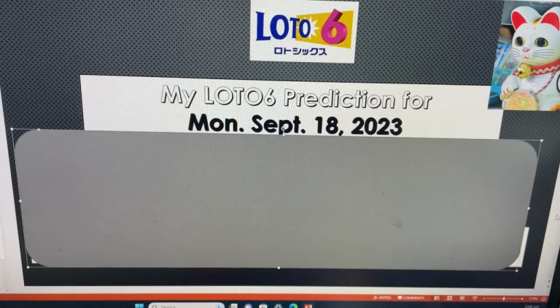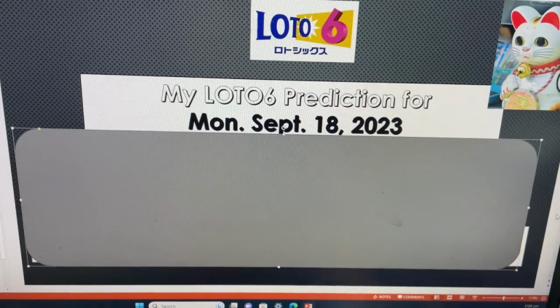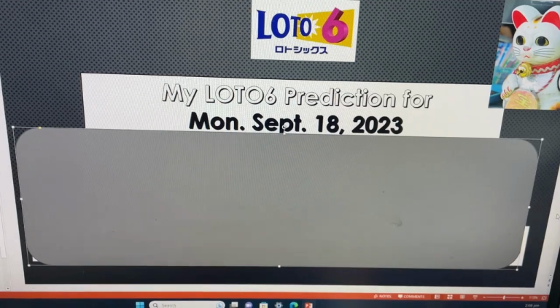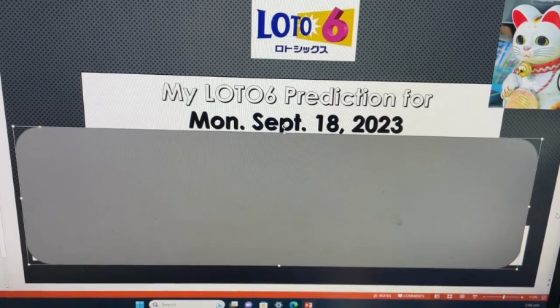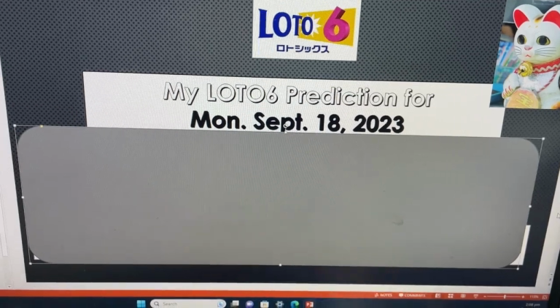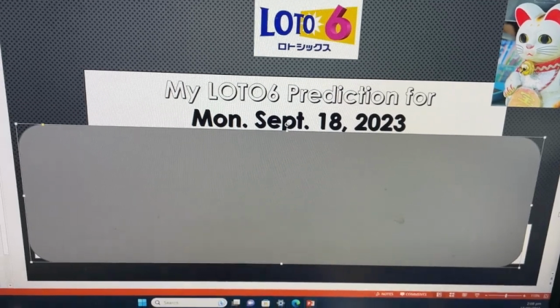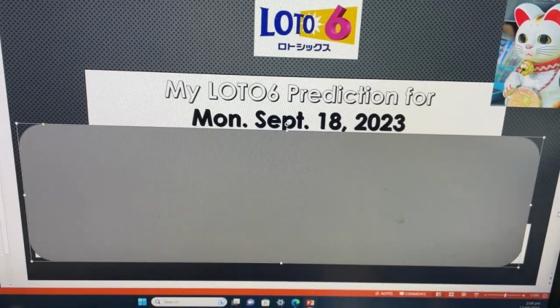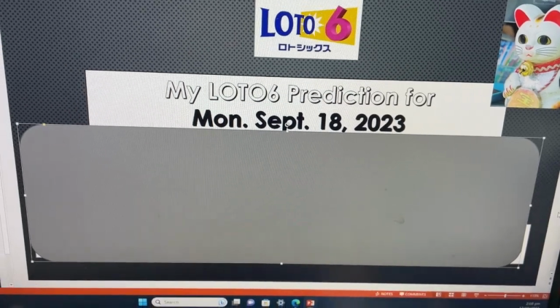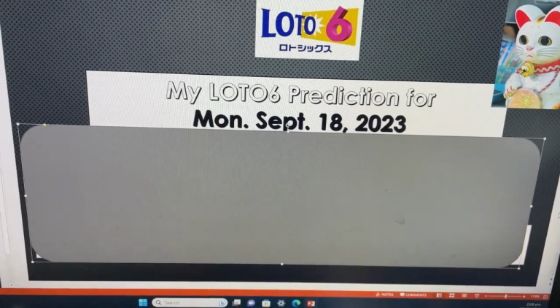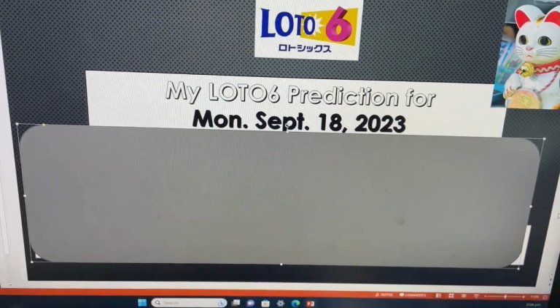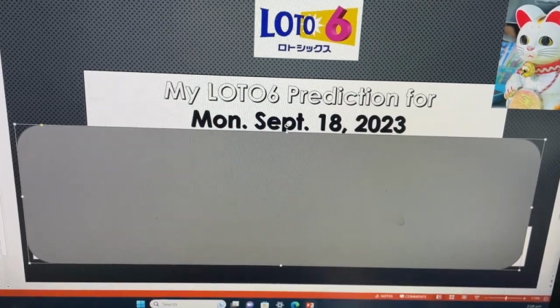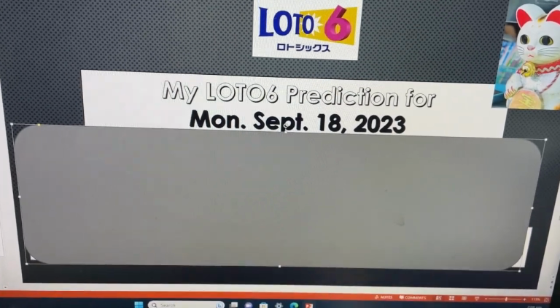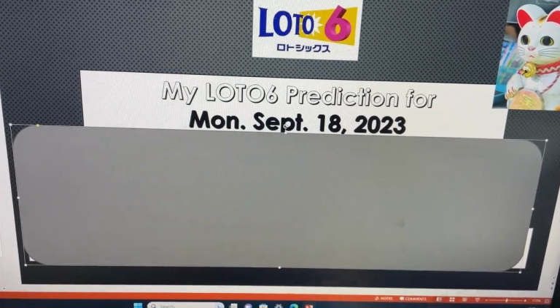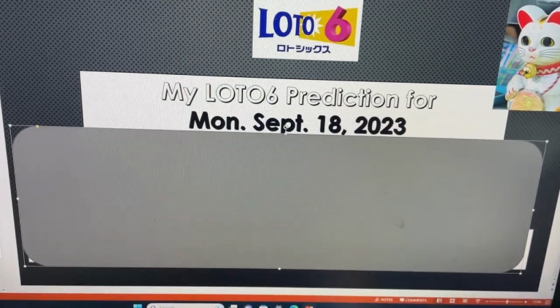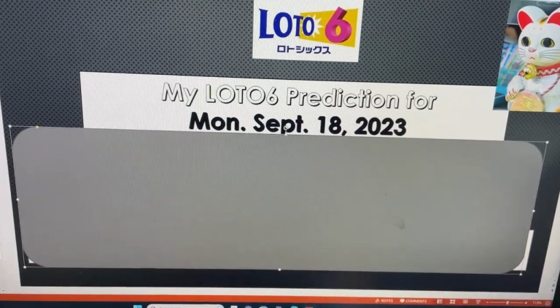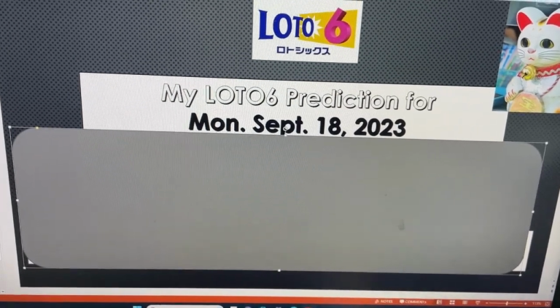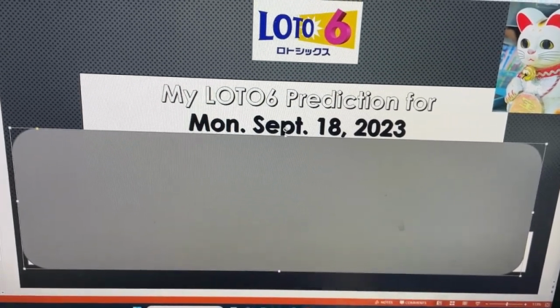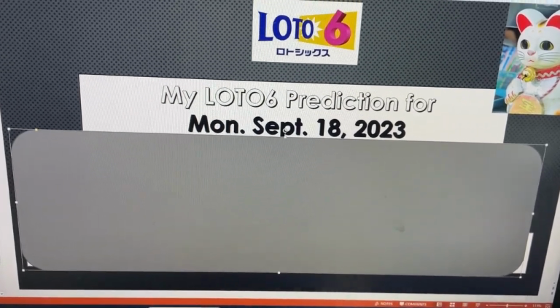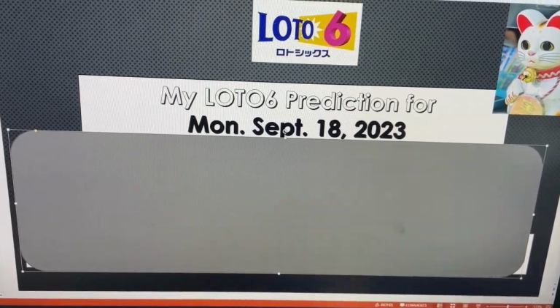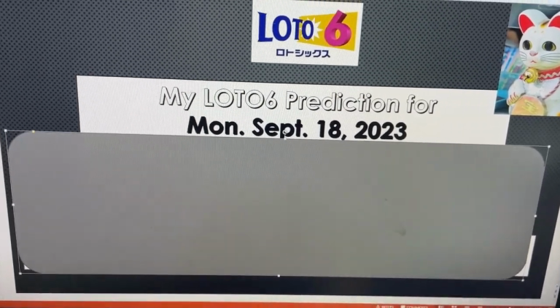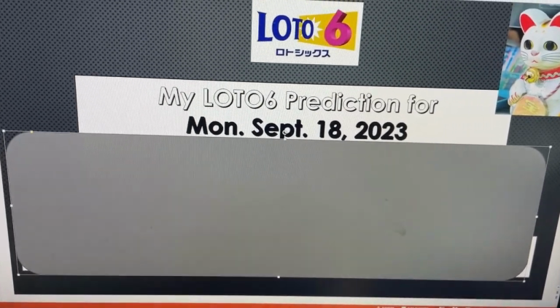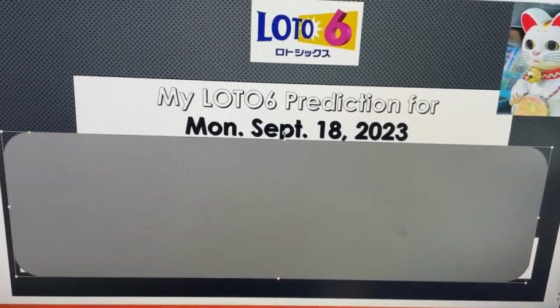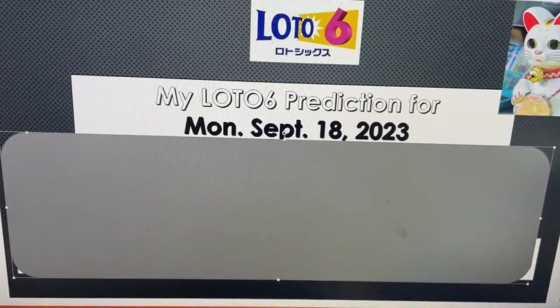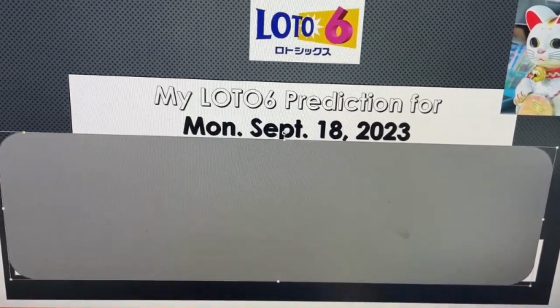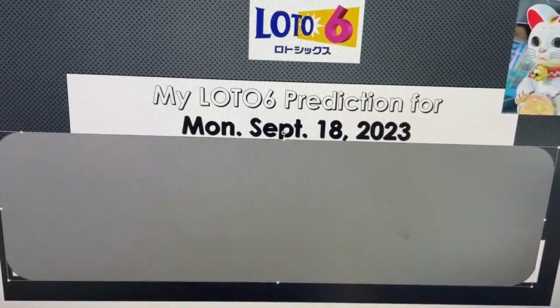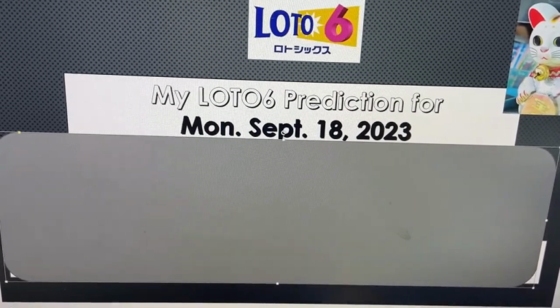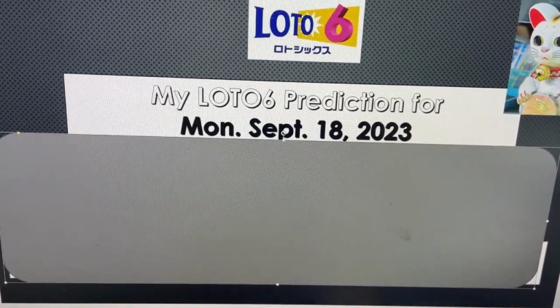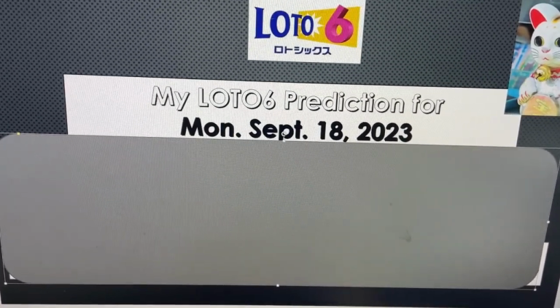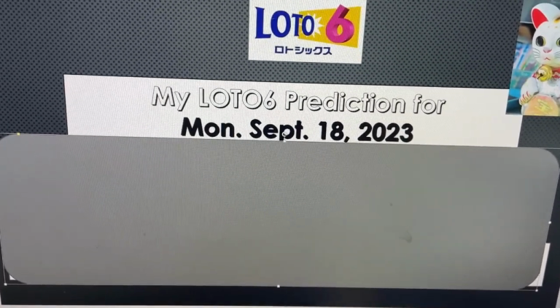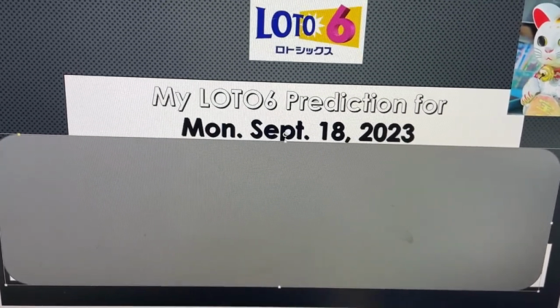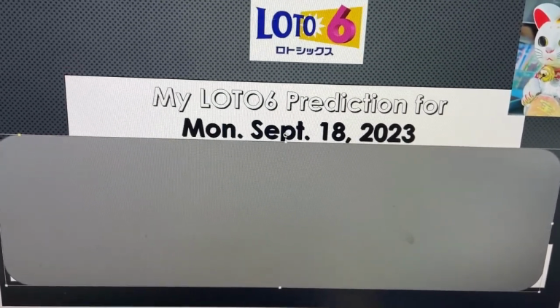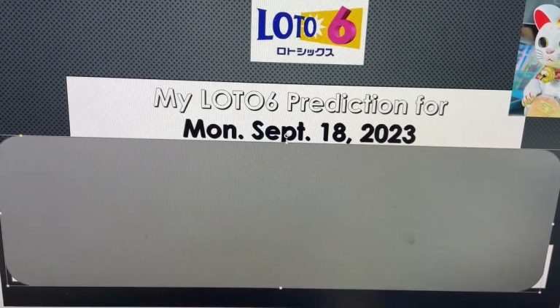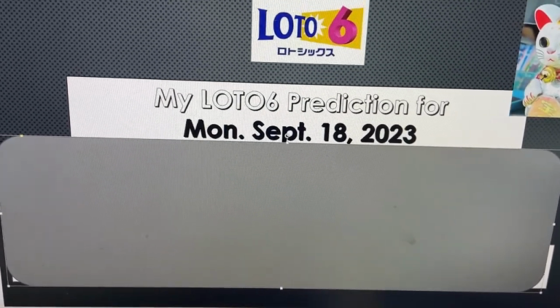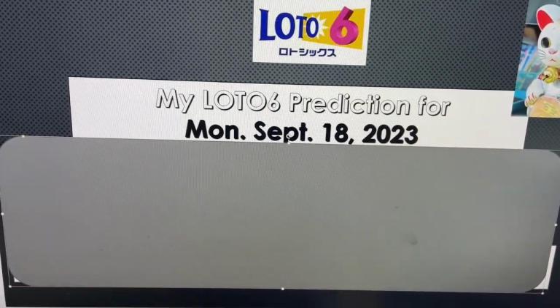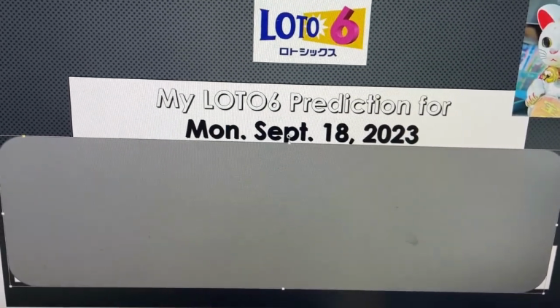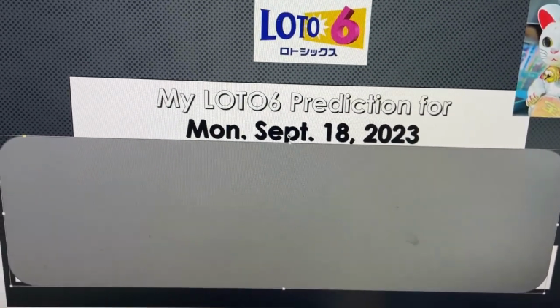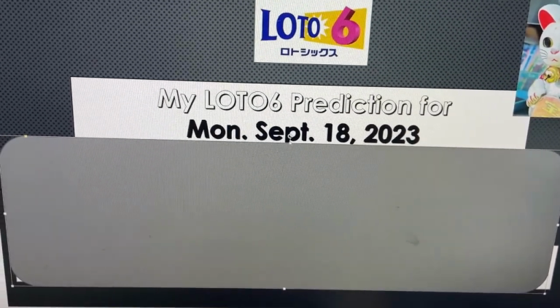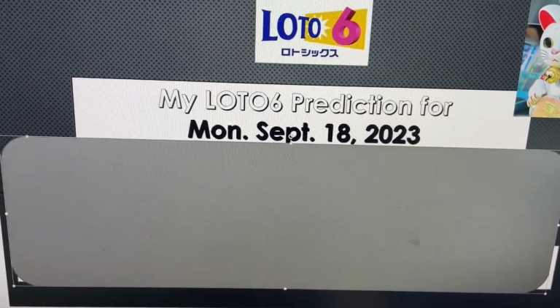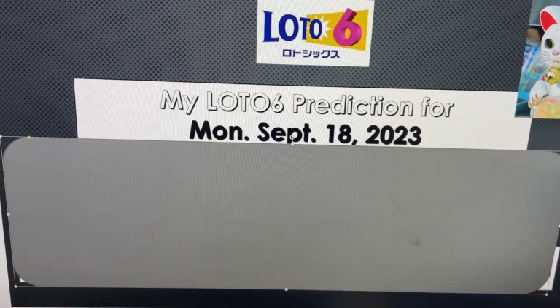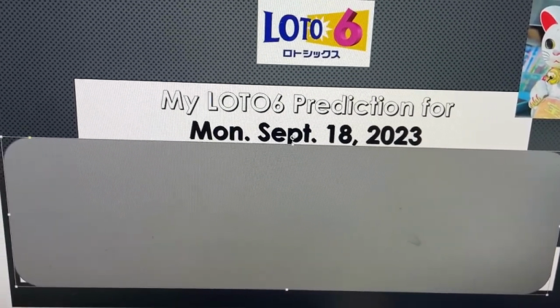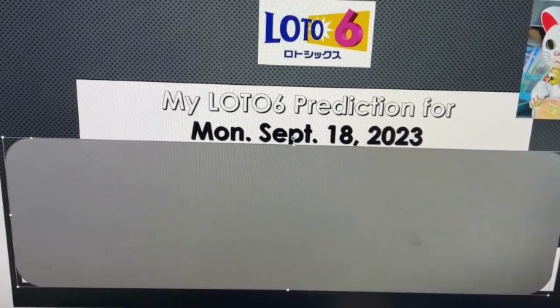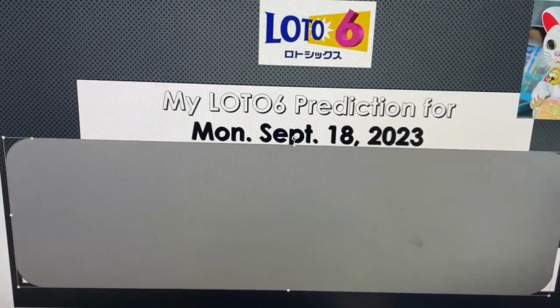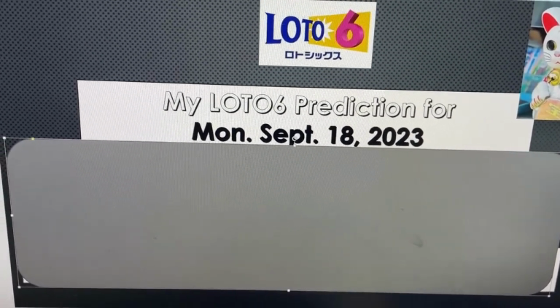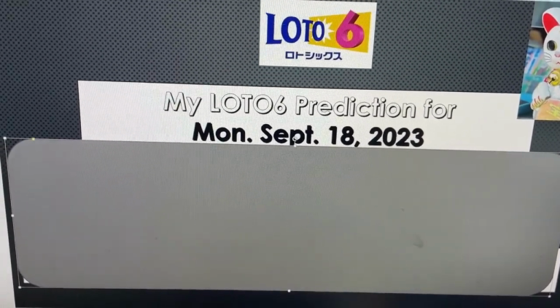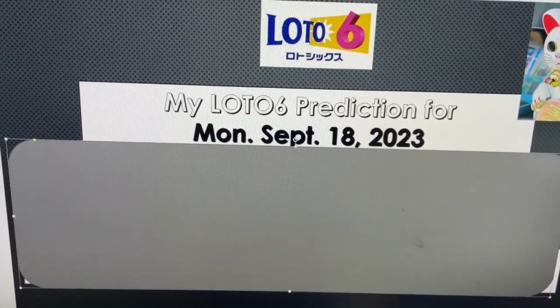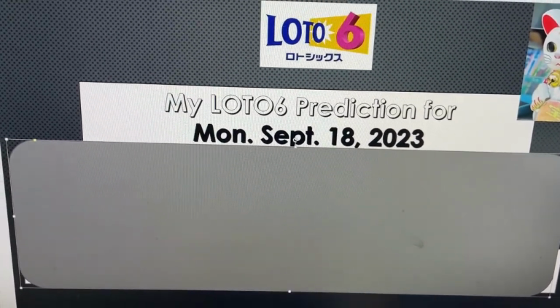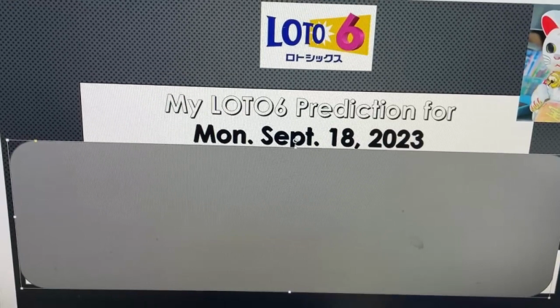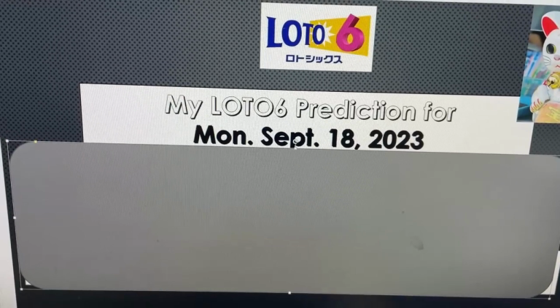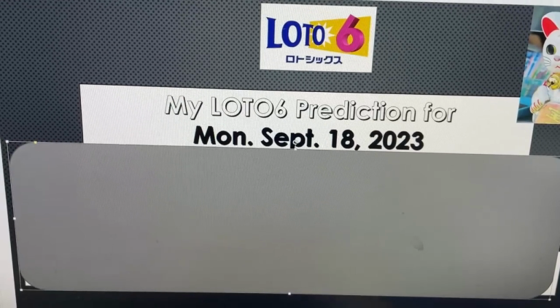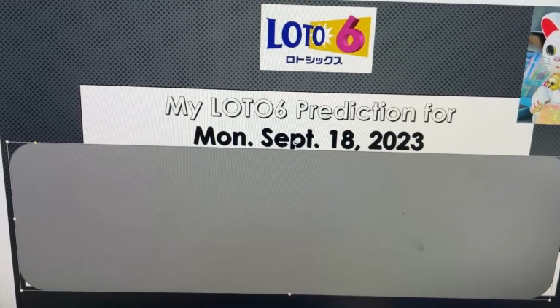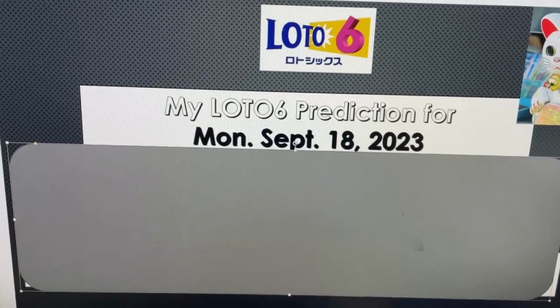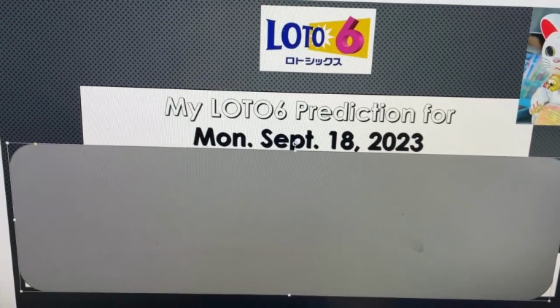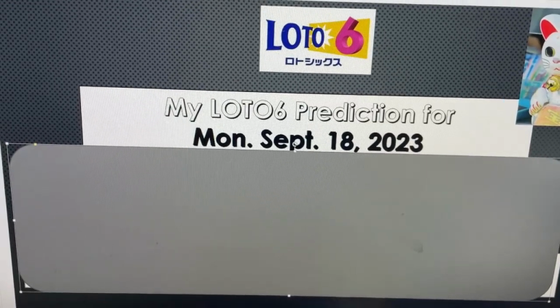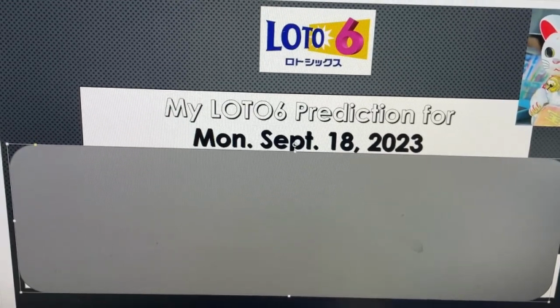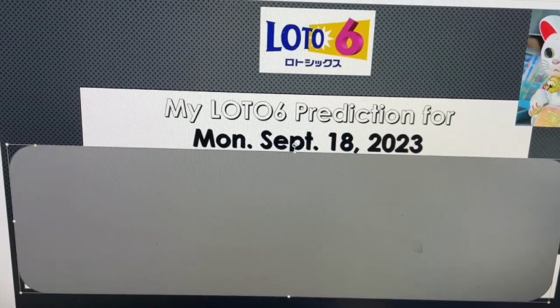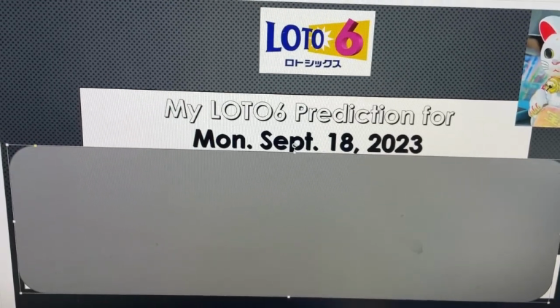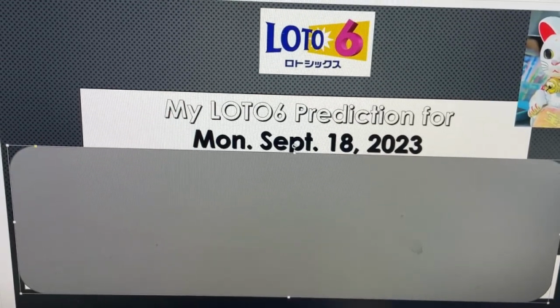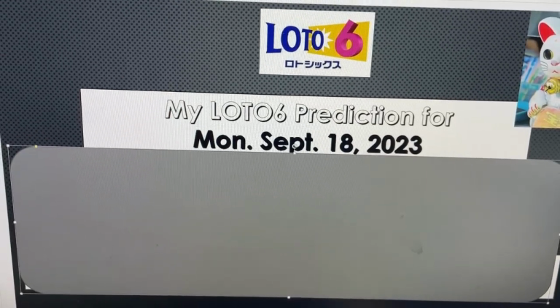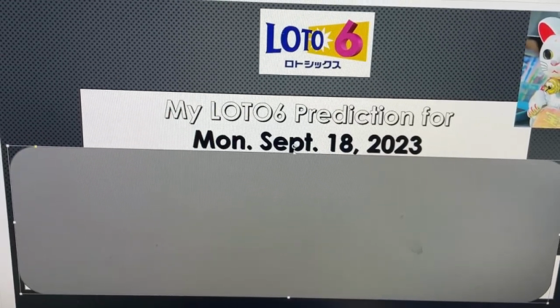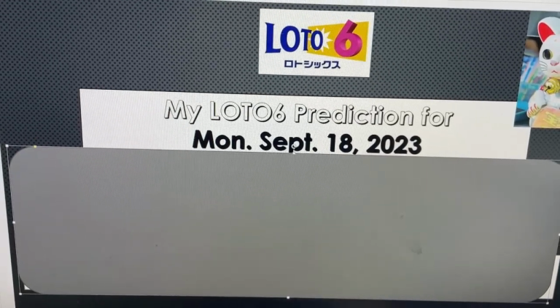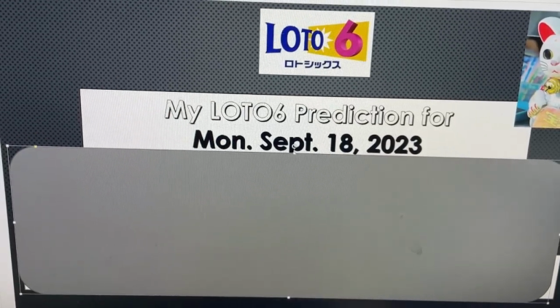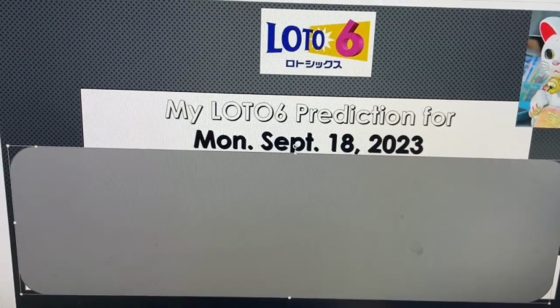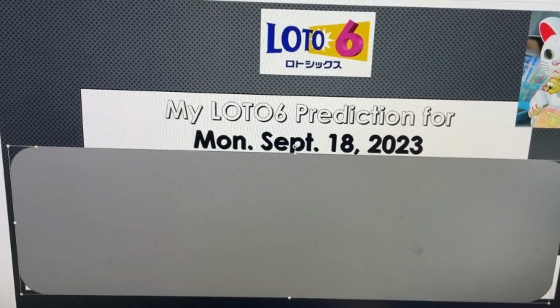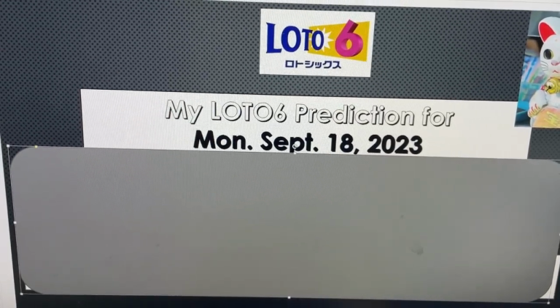Hello my Lottery friends, it's James in Japan. Get ready for my Lotto 6 prediction for Monday, September 18th, 2023.